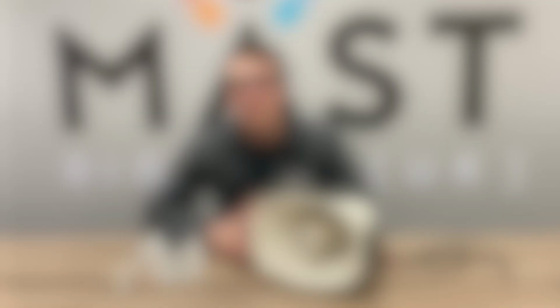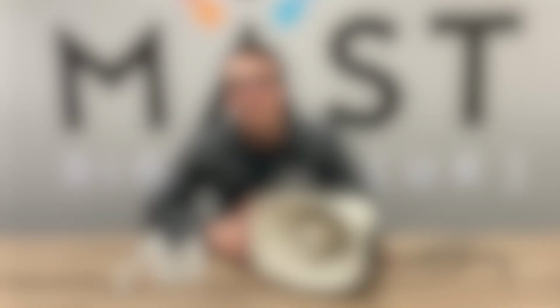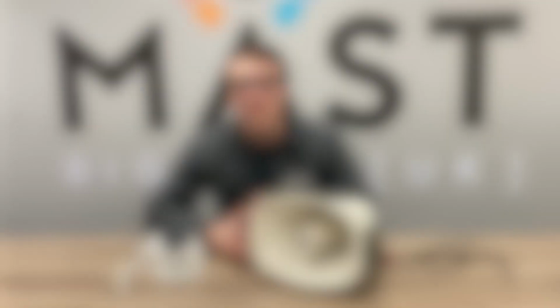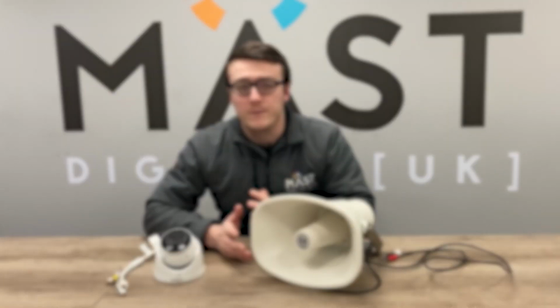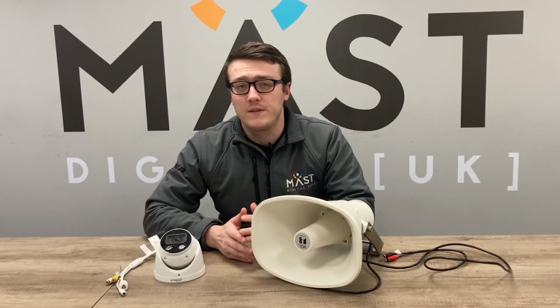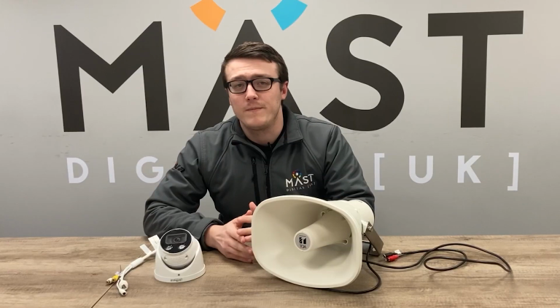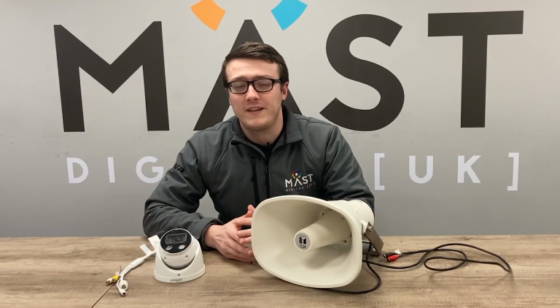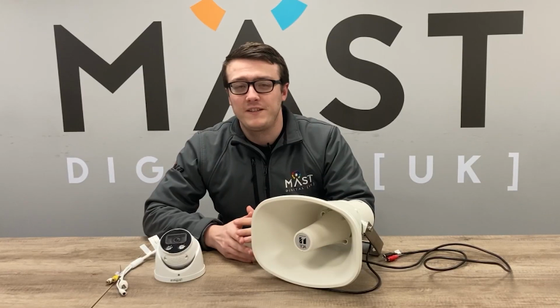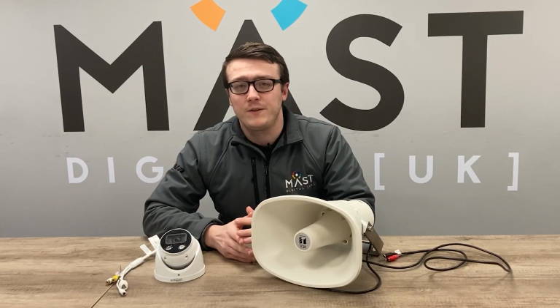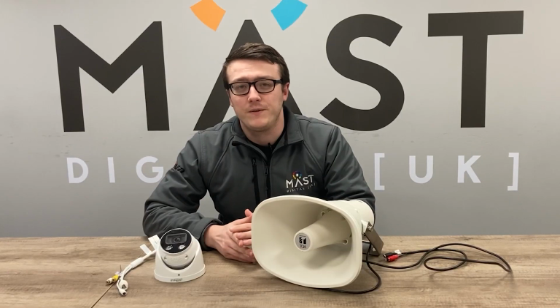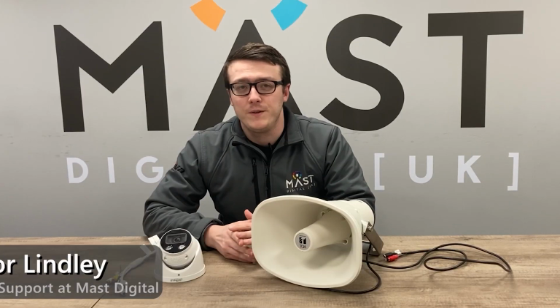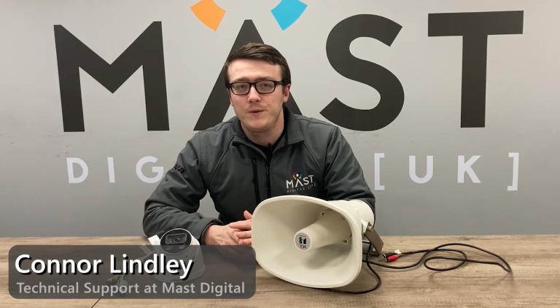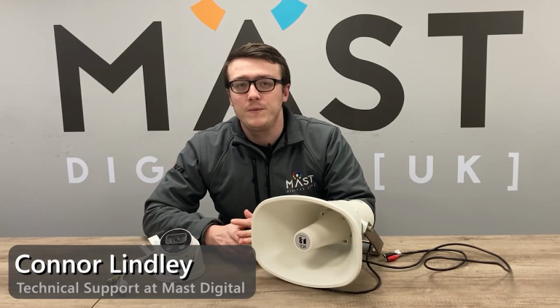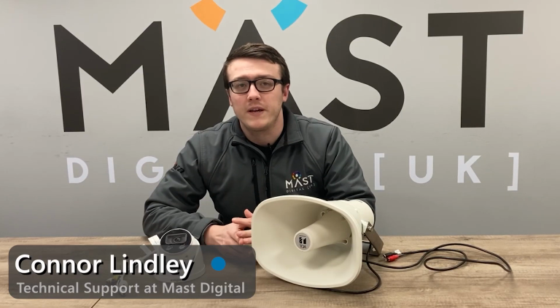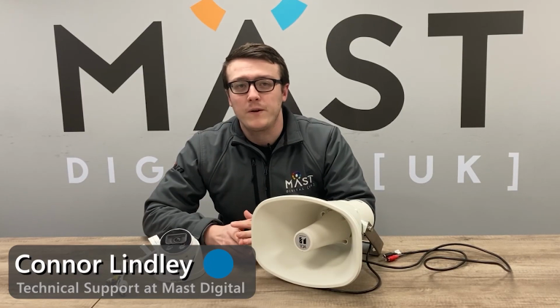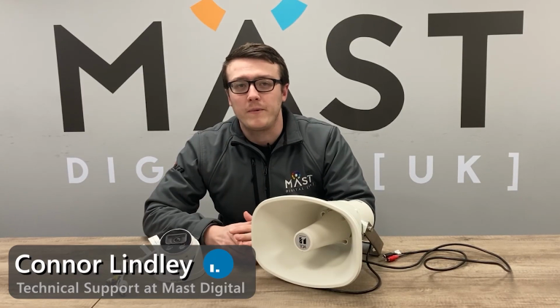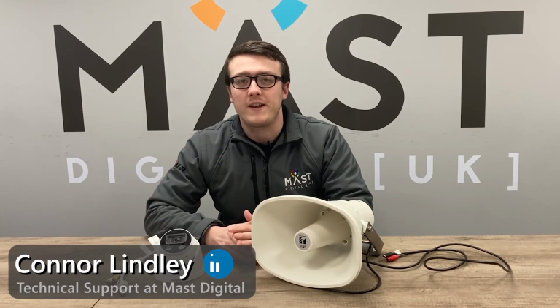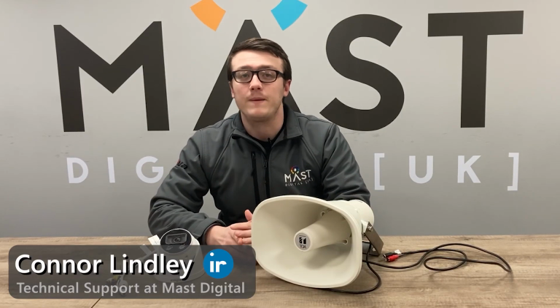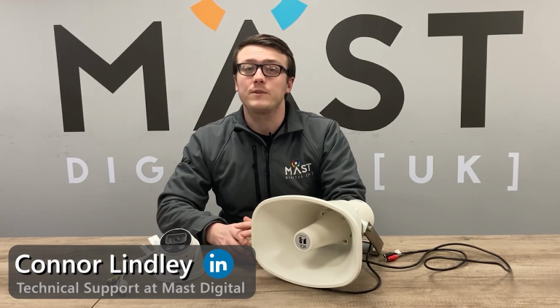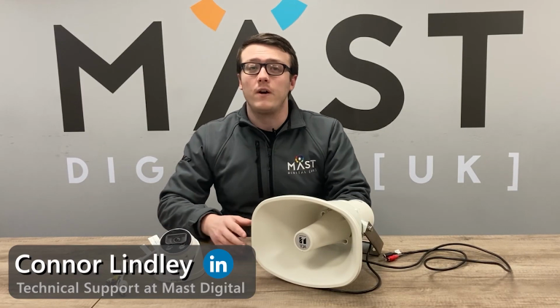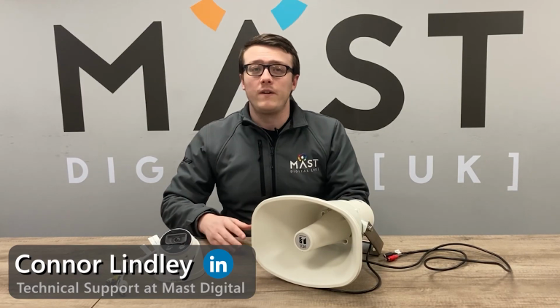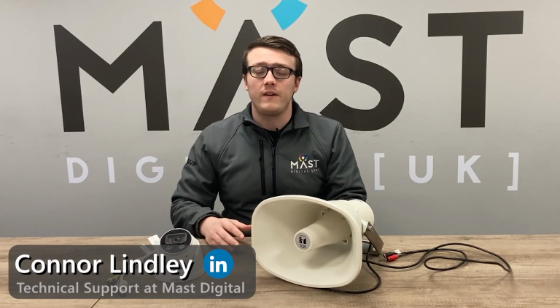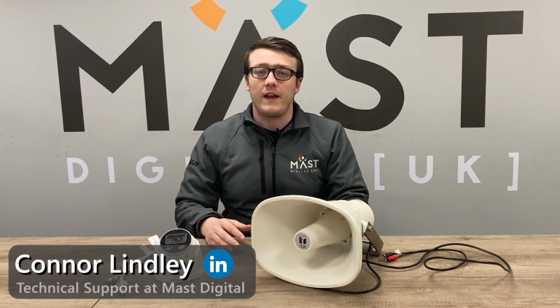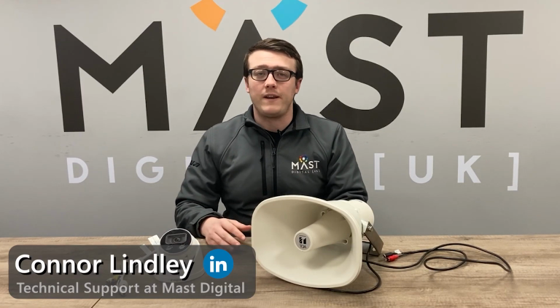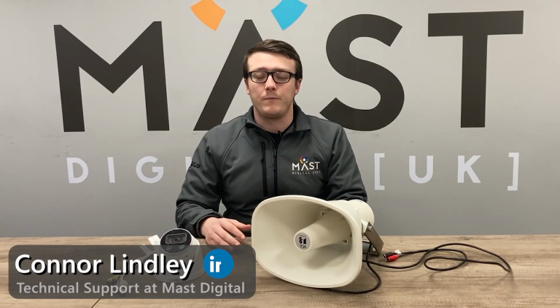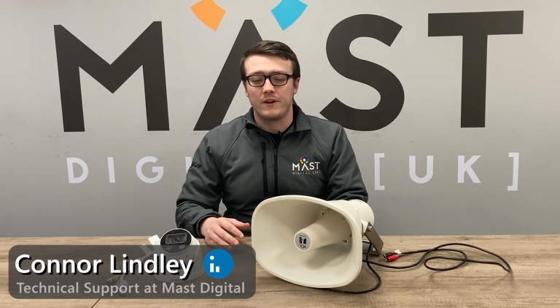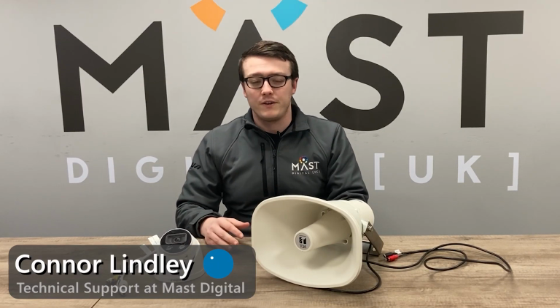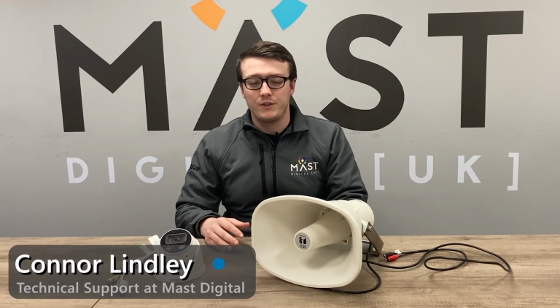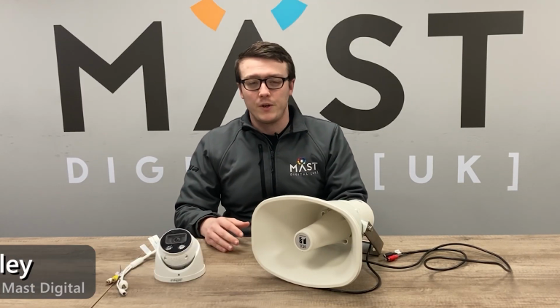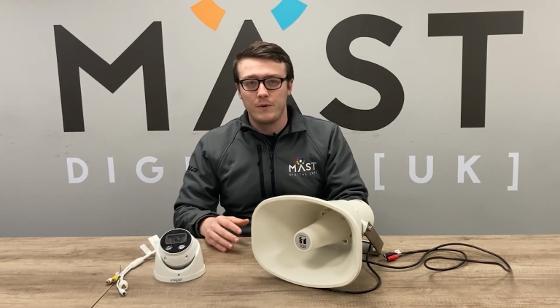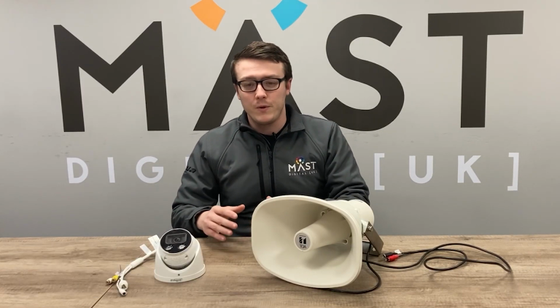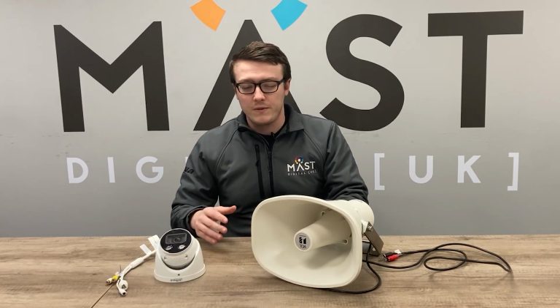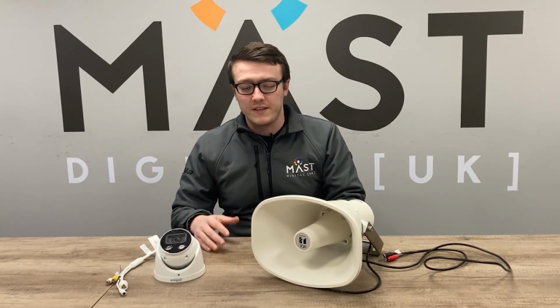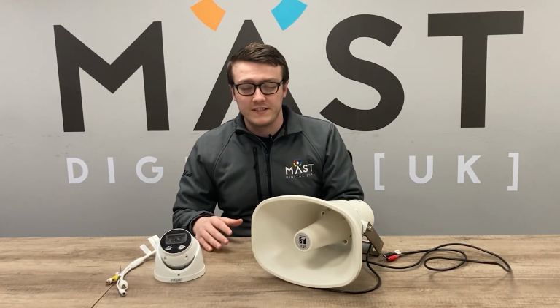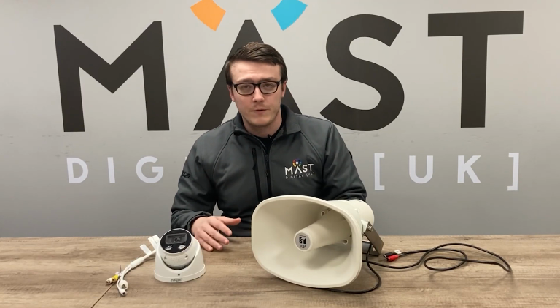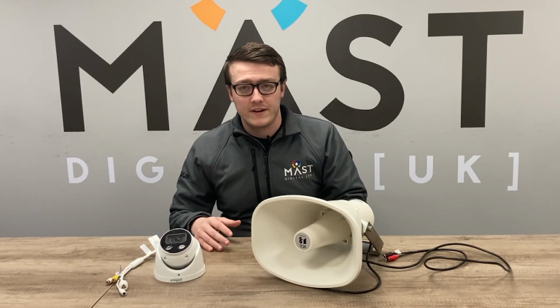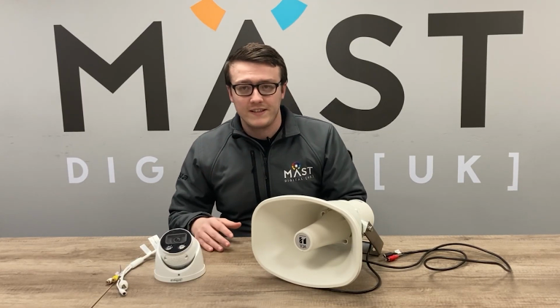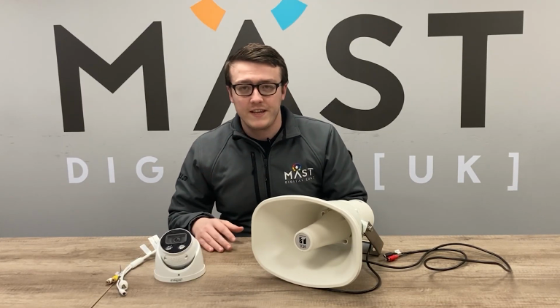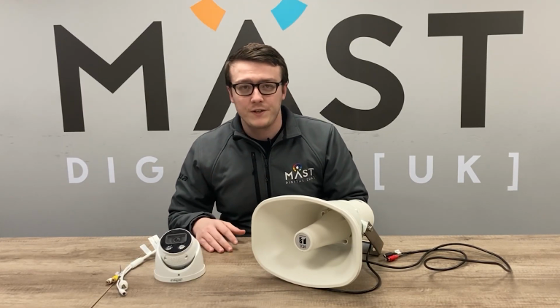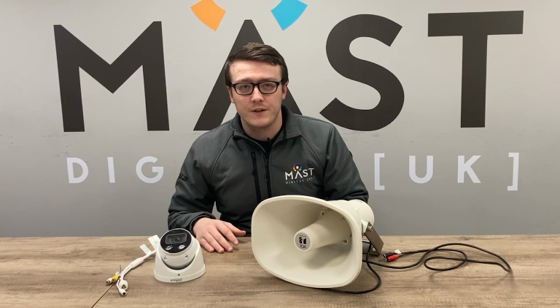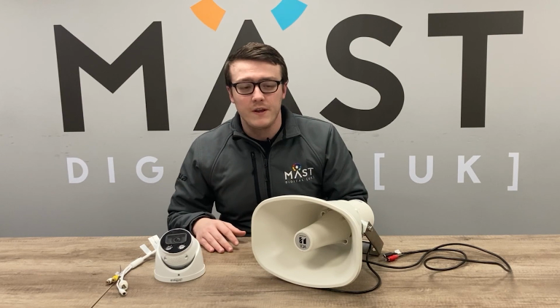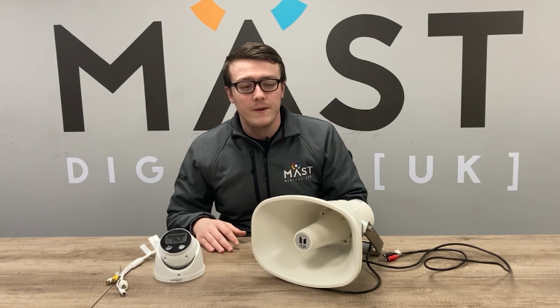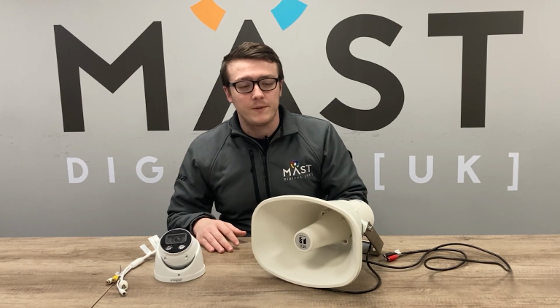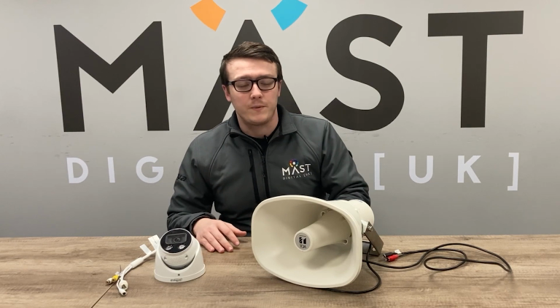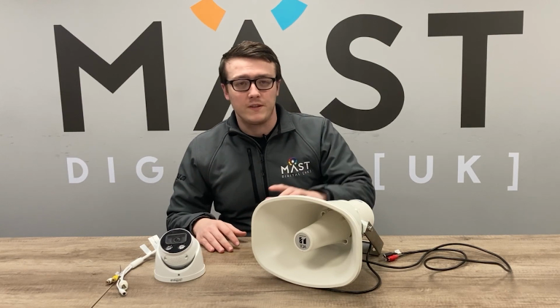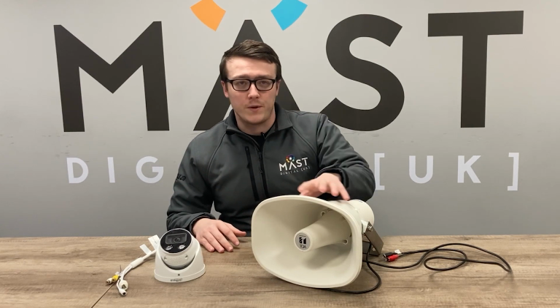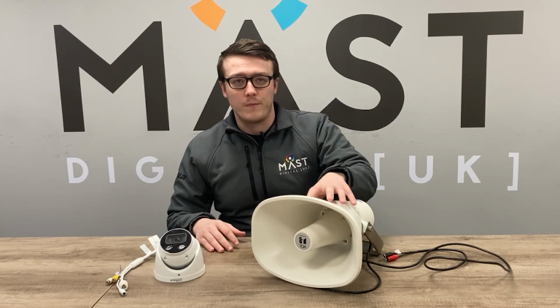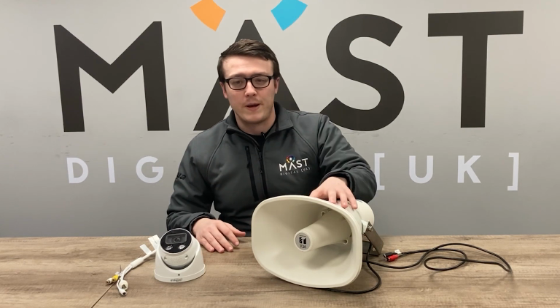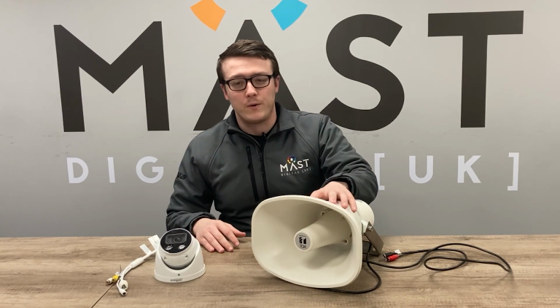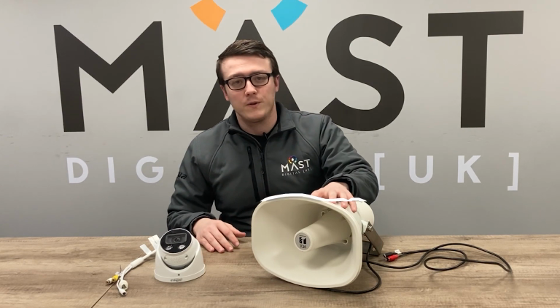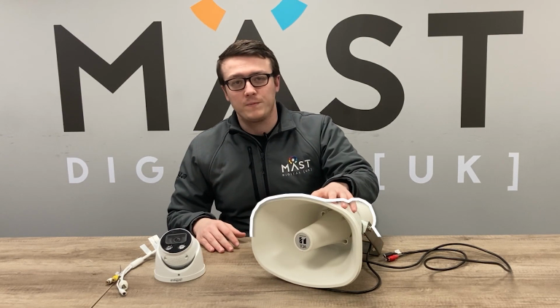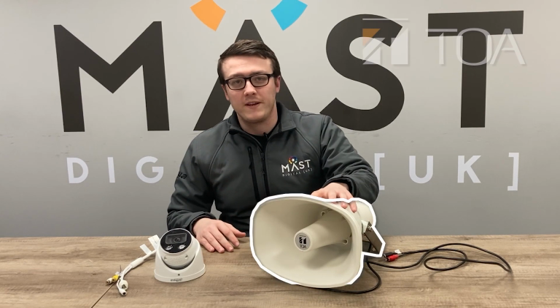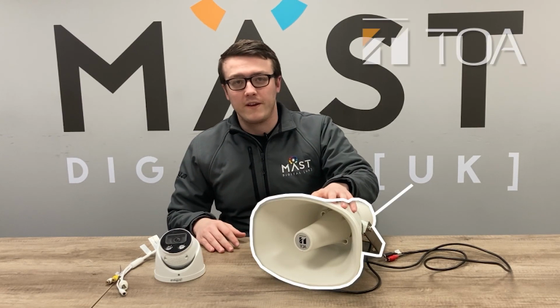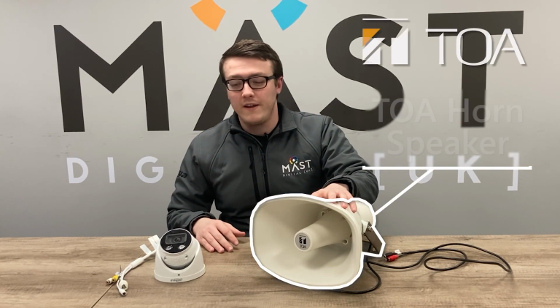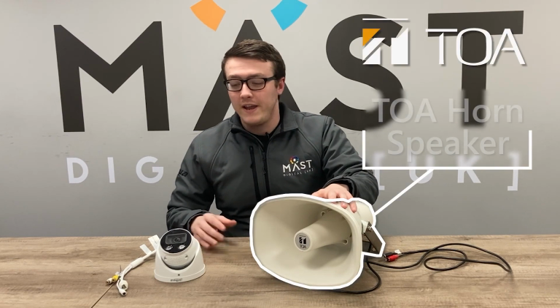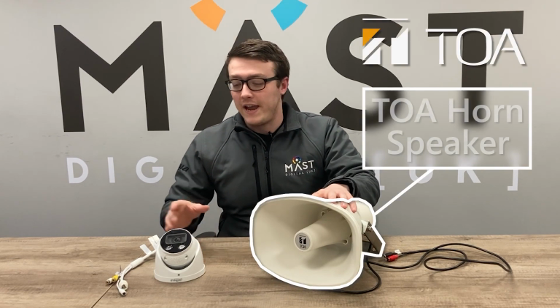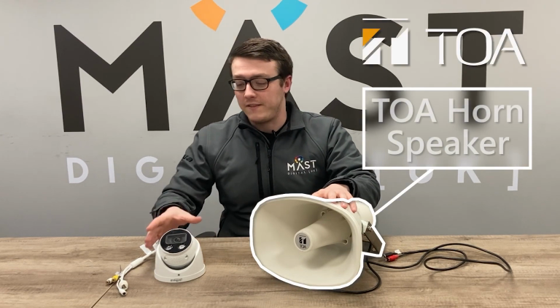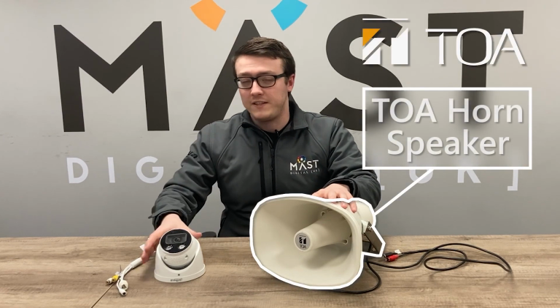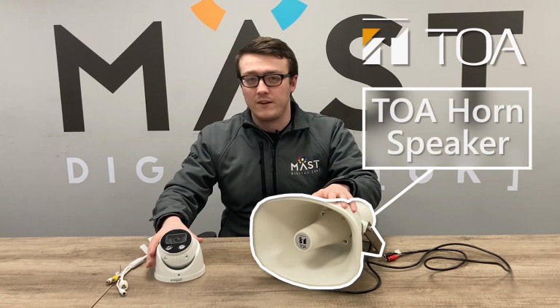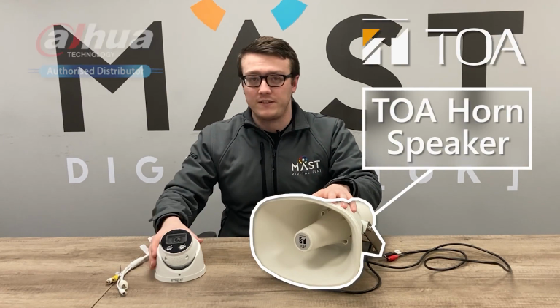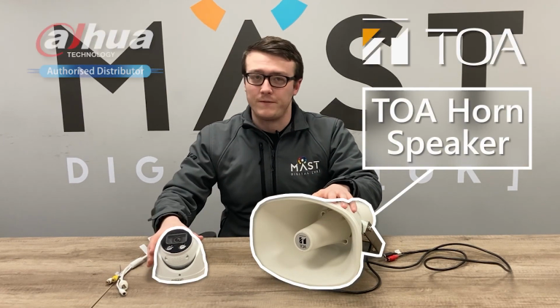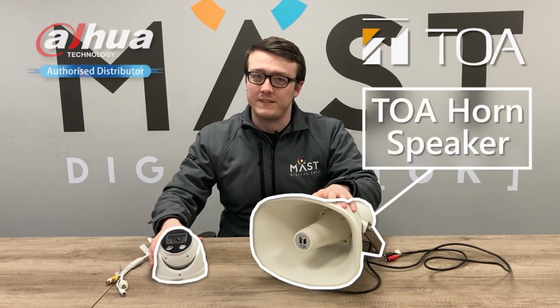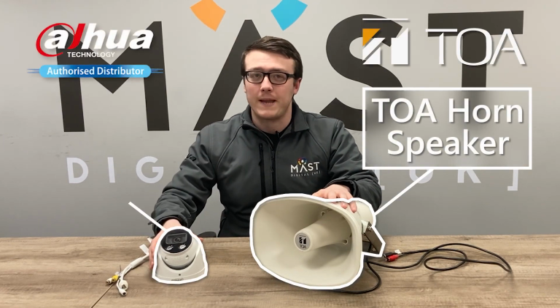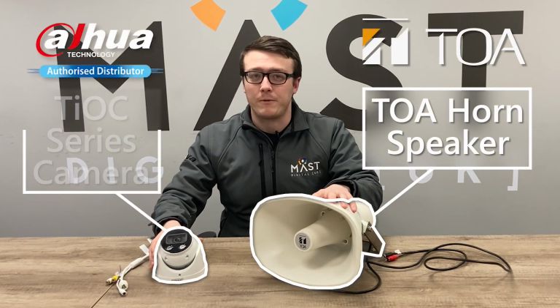Welcome to the MassDigital YouTube channel. My name is Conor and we're going to show you the synchronization between the TOA powered horn speaker and the Teoc series camera.